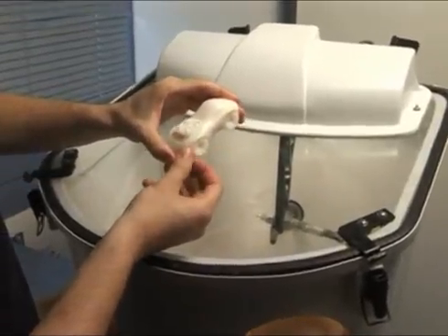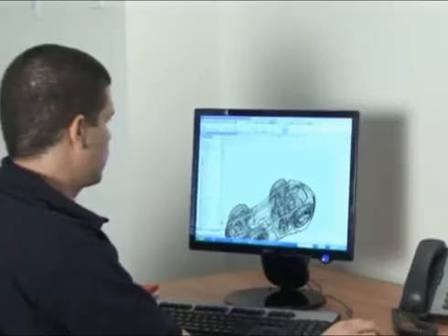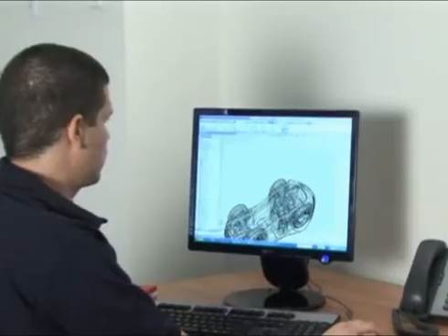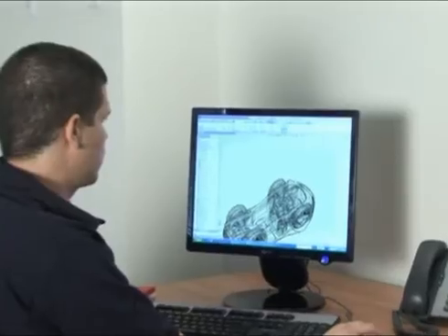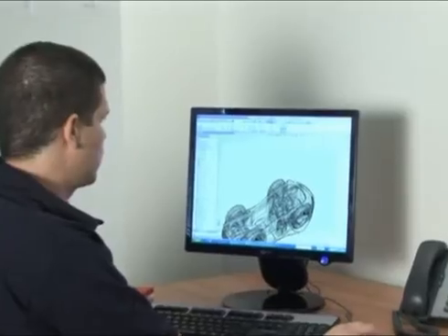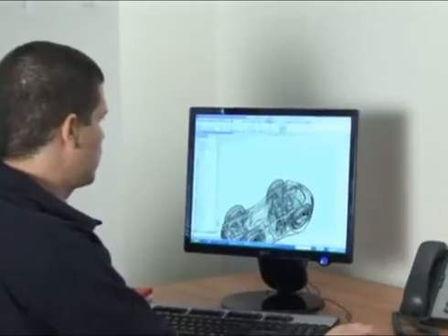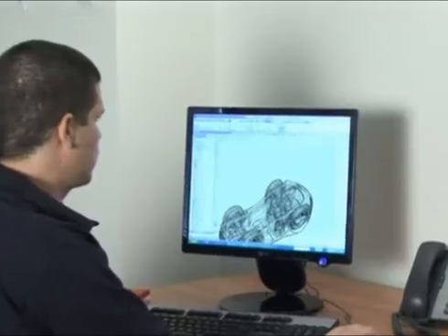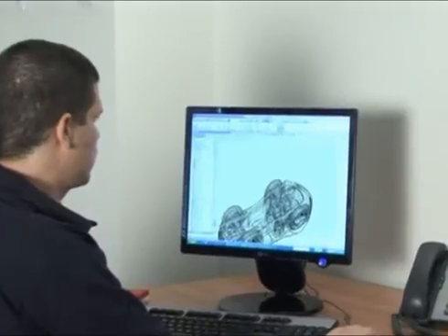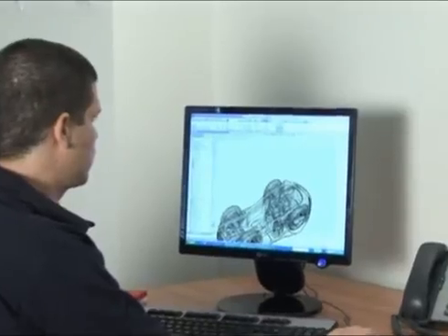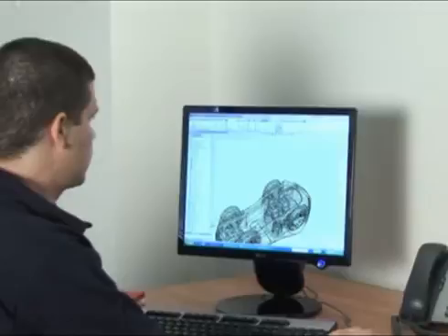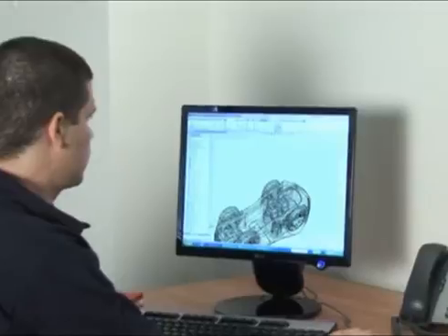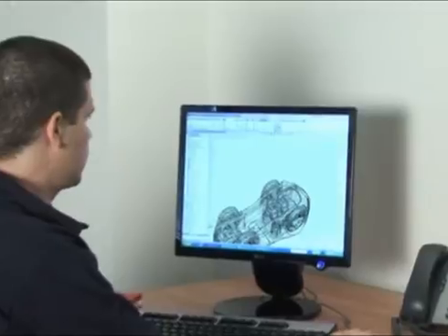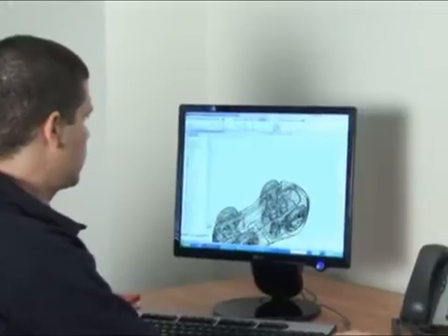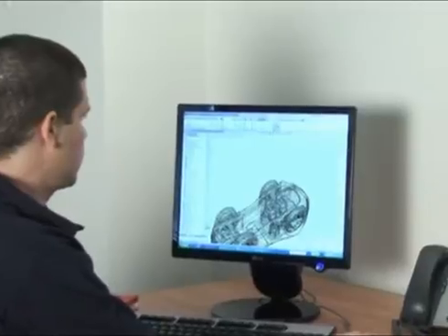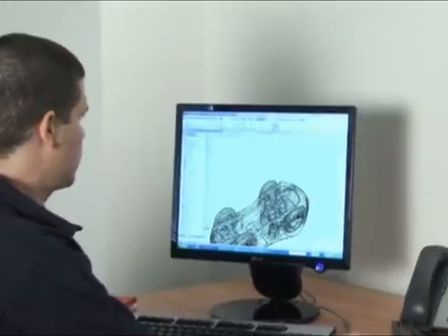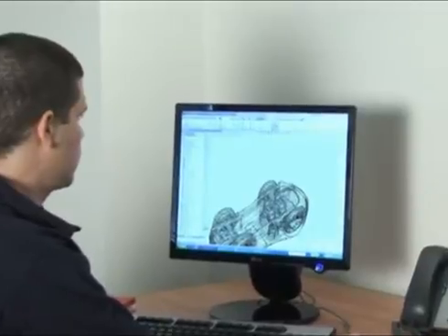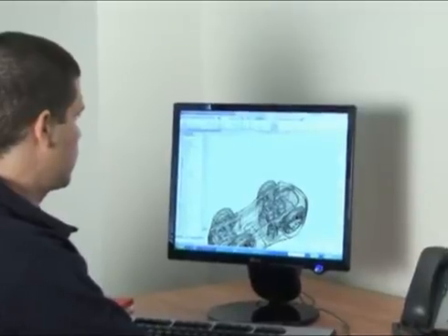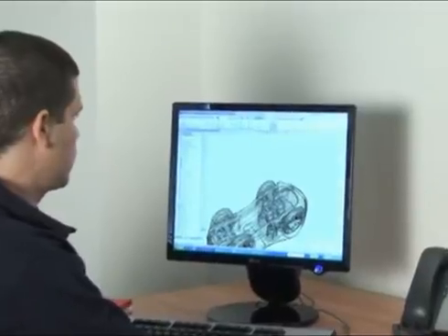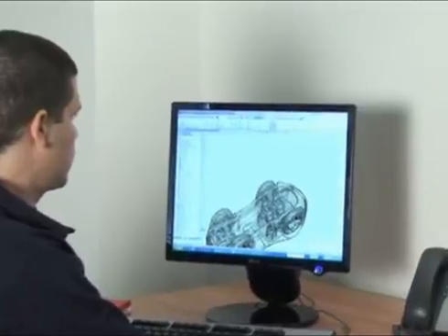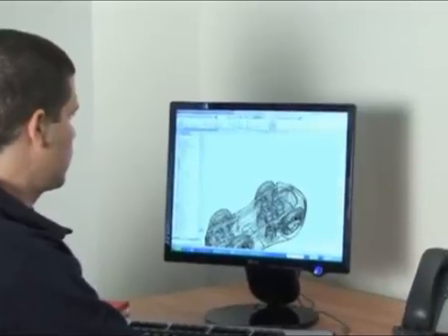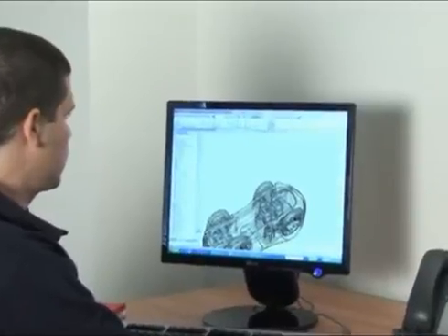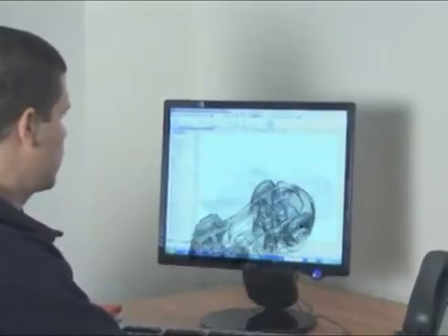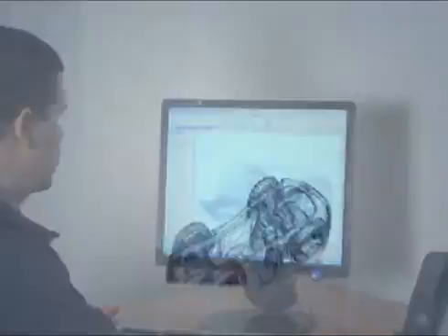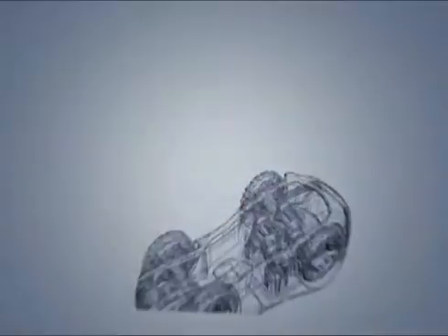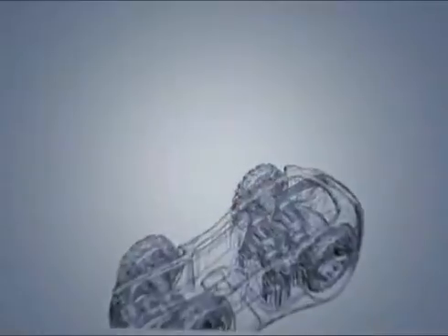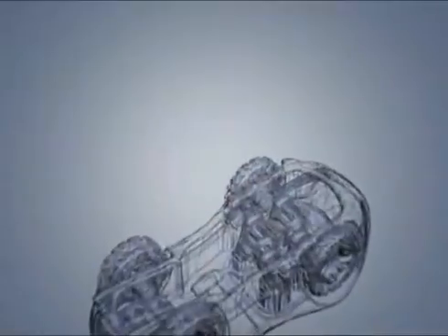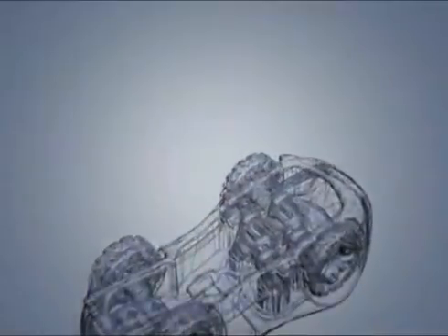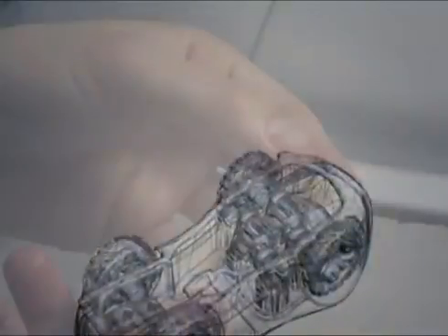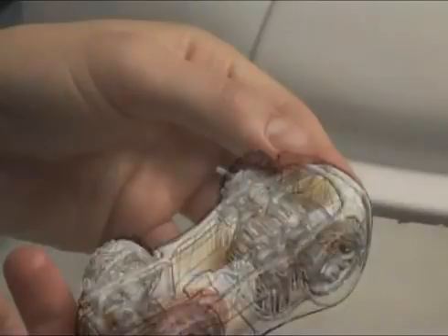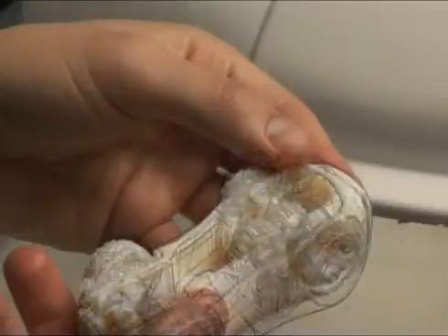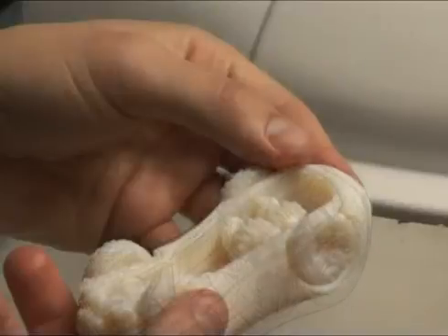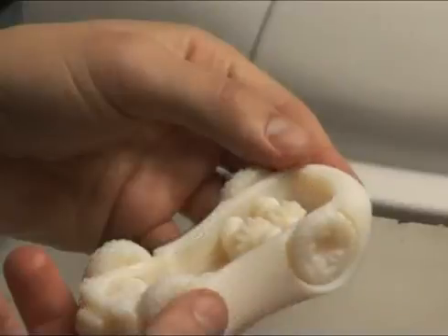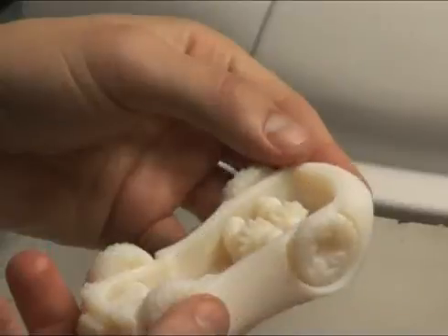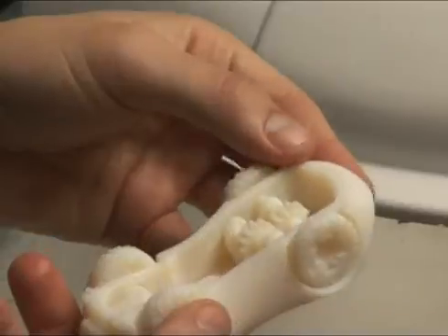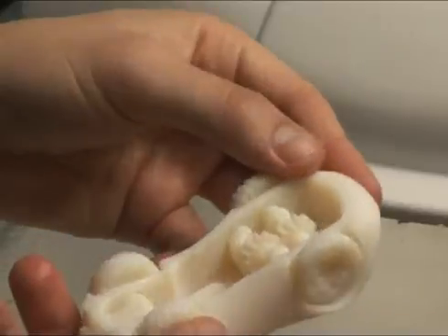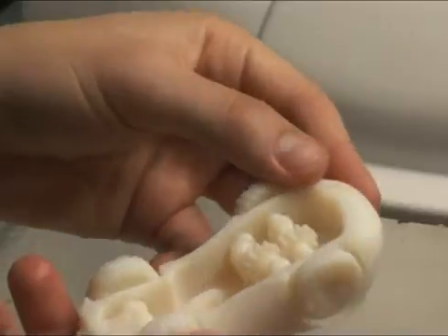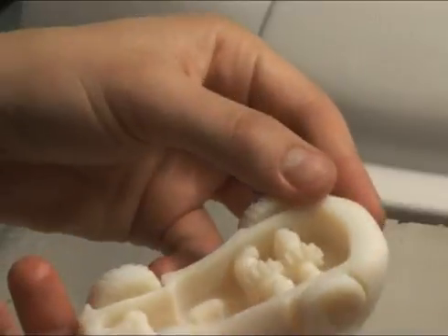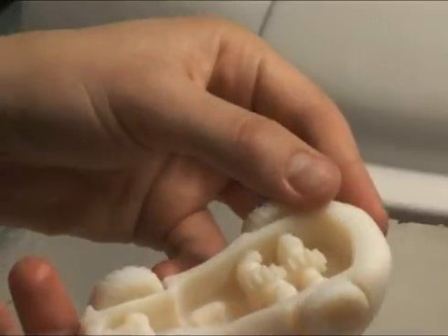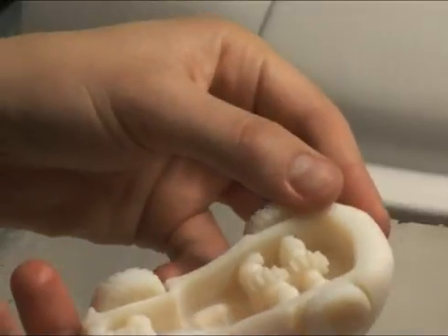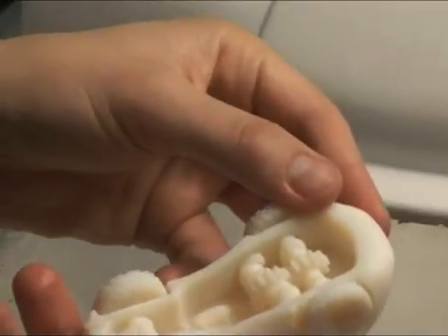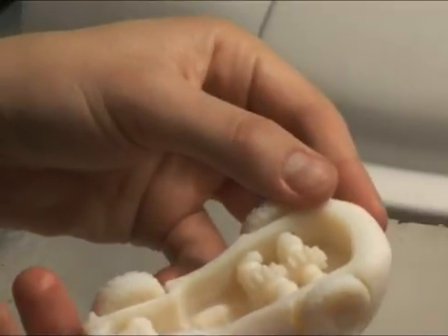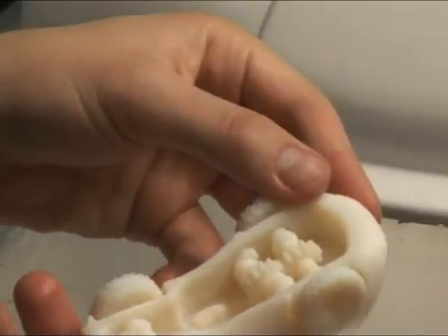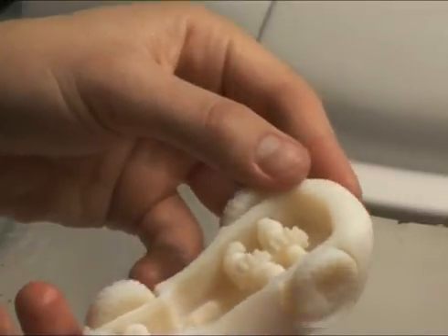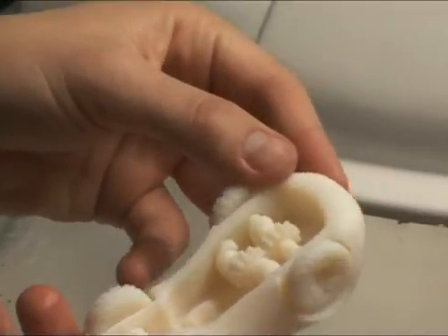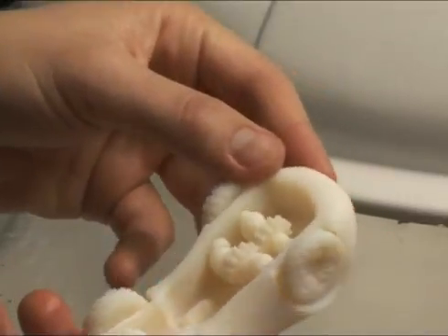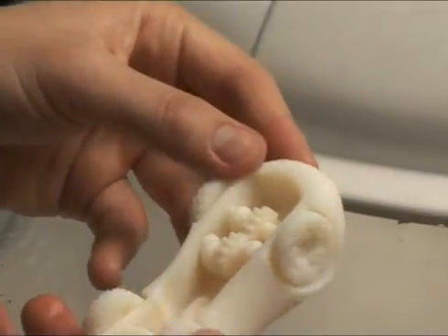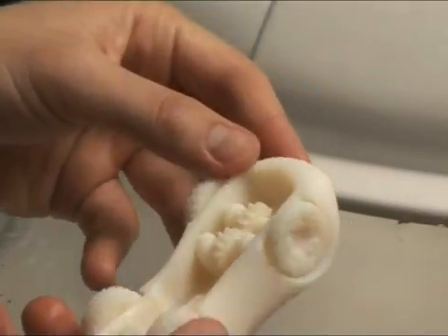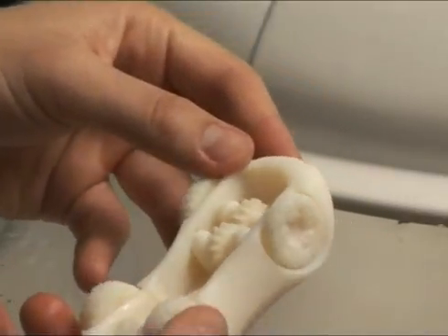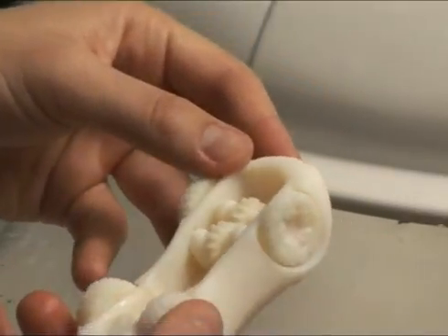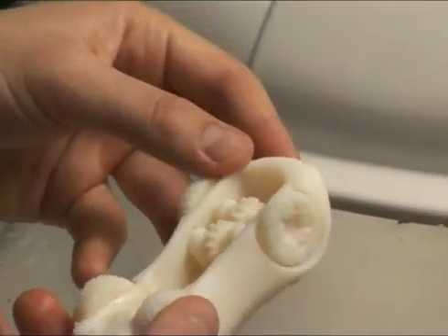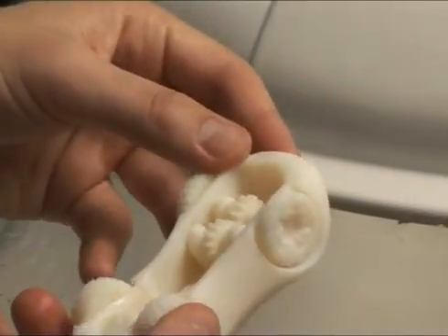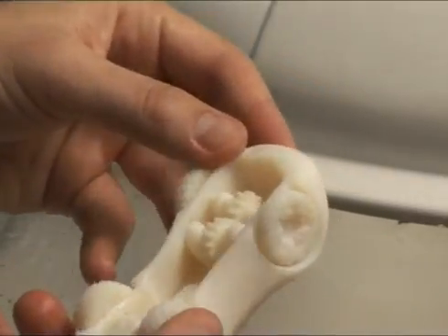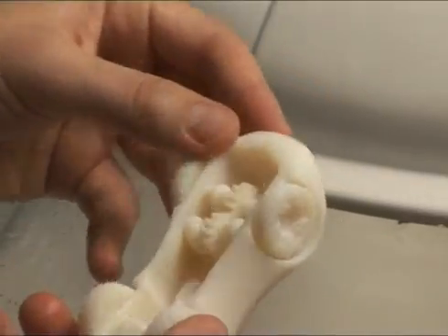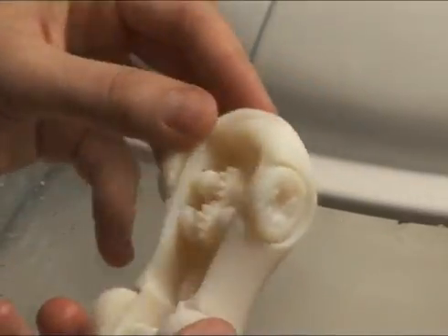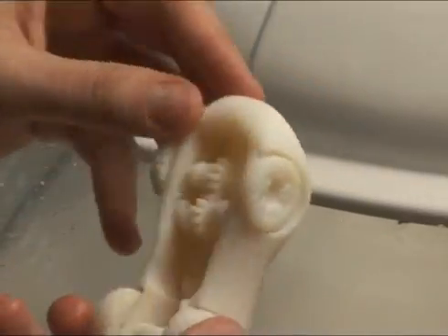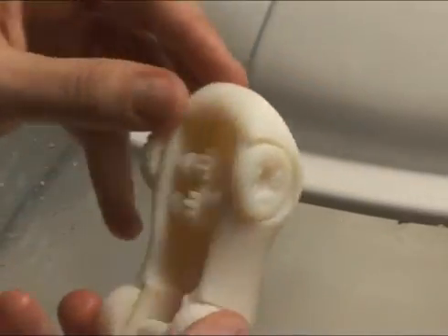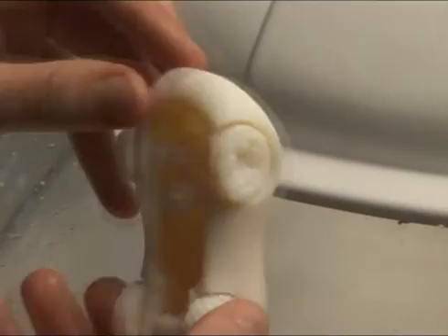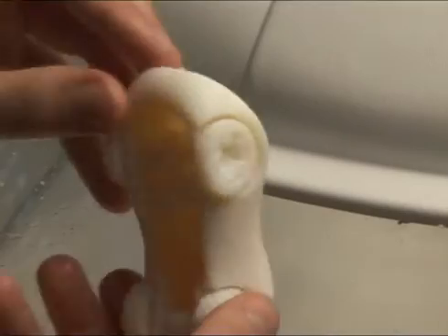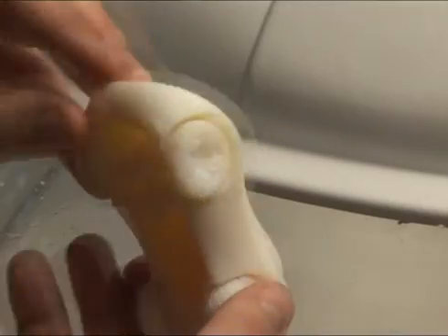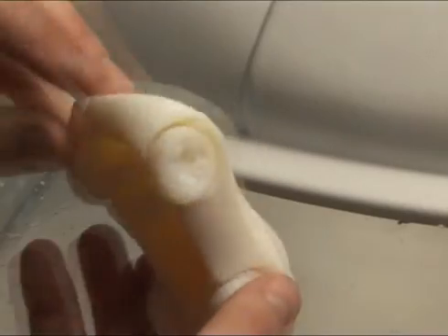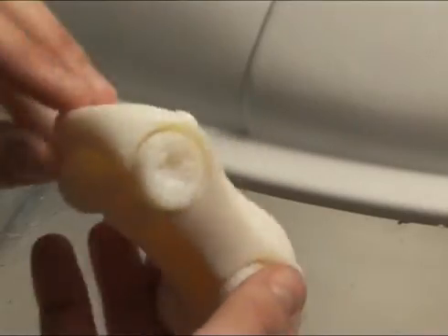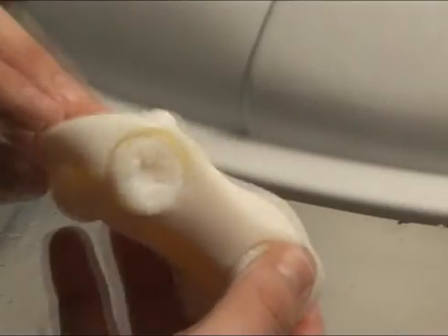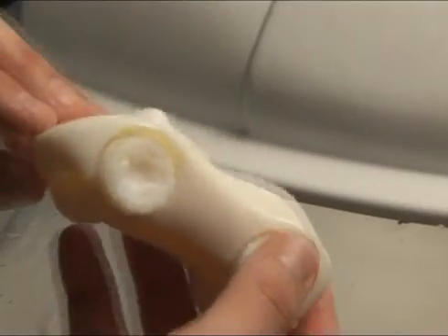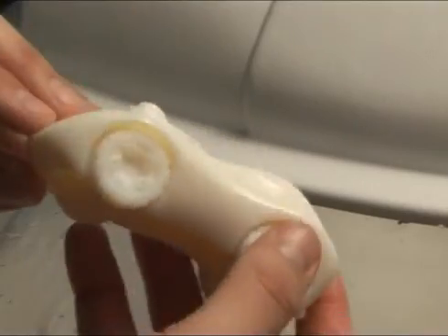Turn your design into 3D model reality with the Objet 24 Personal 3D Printer.